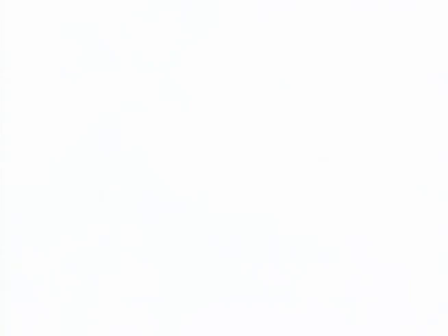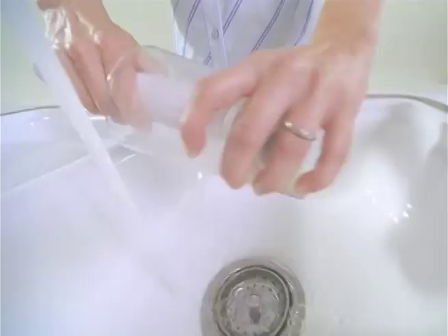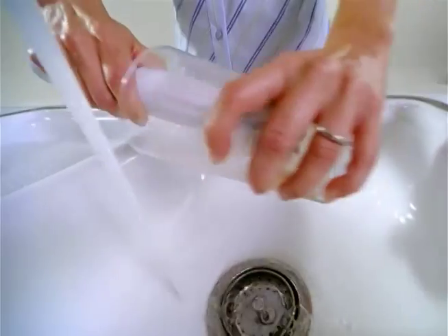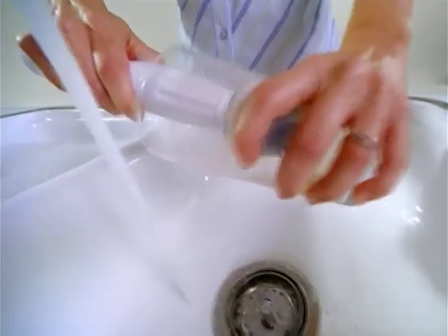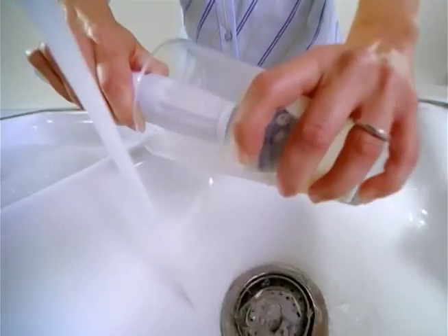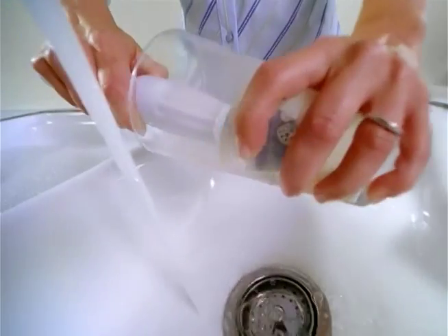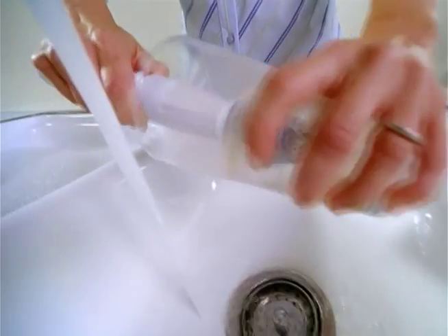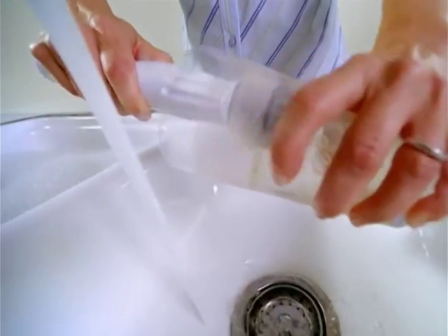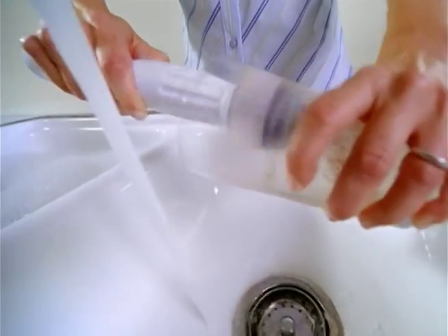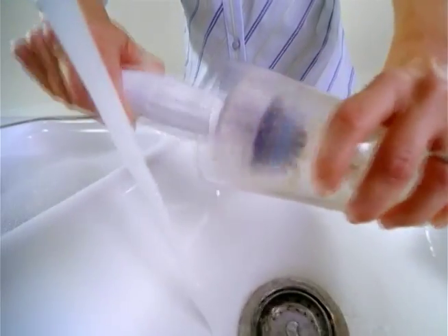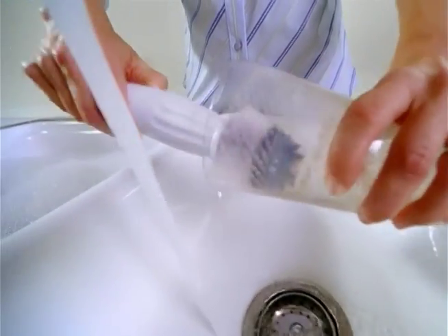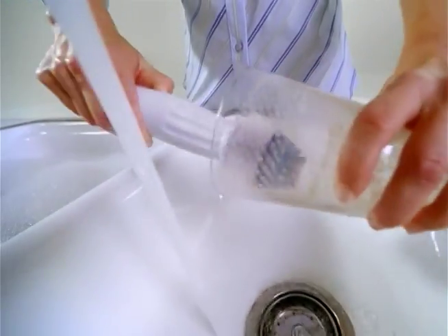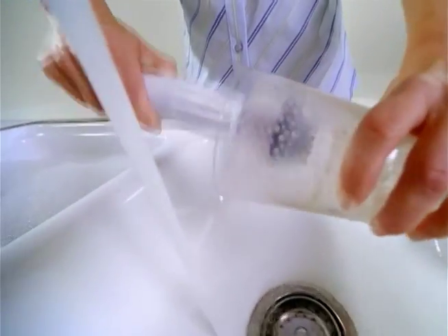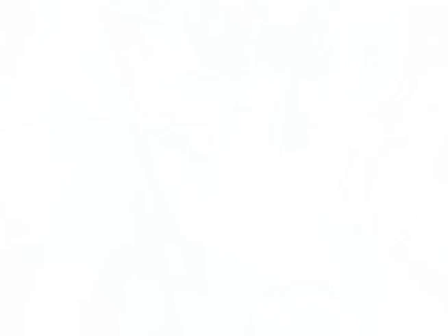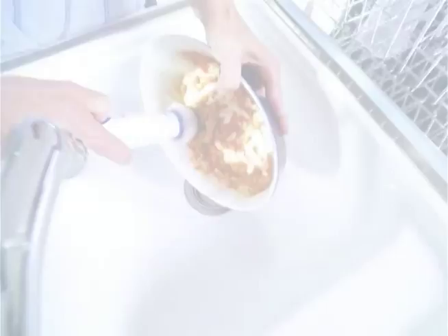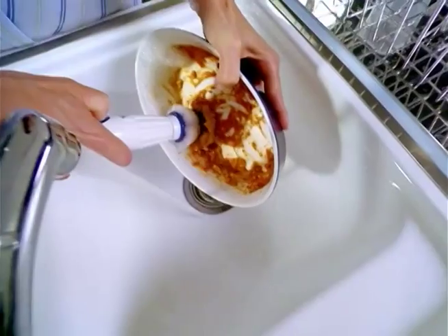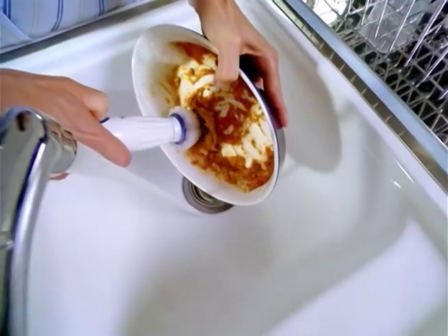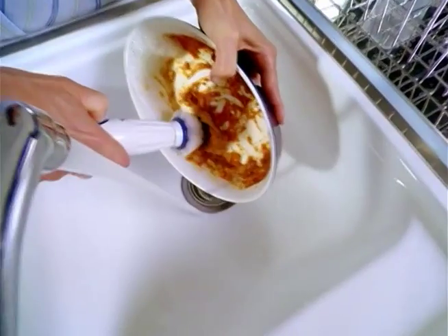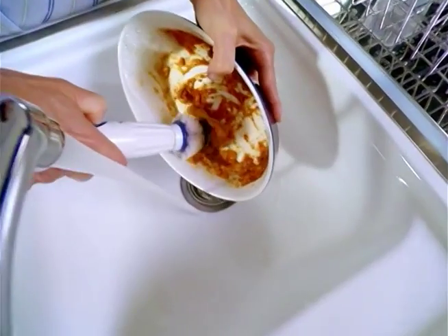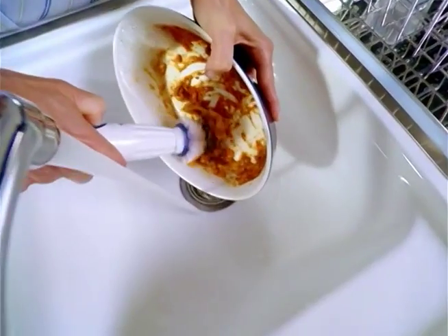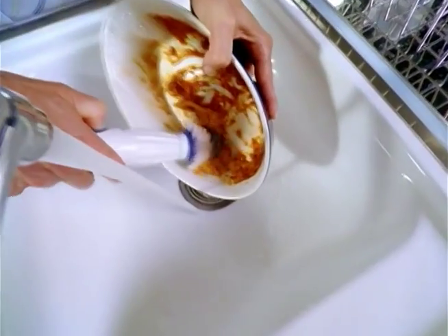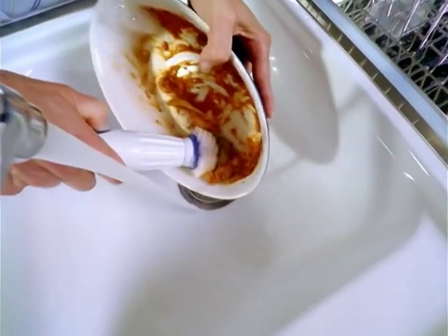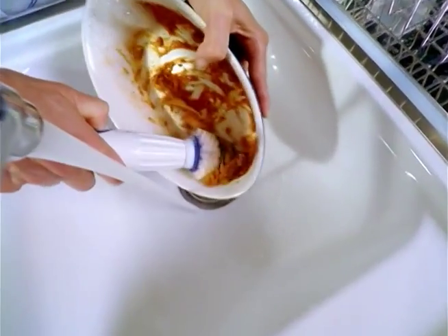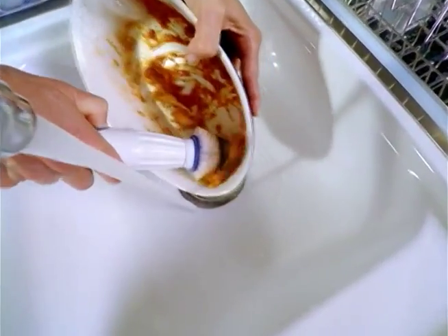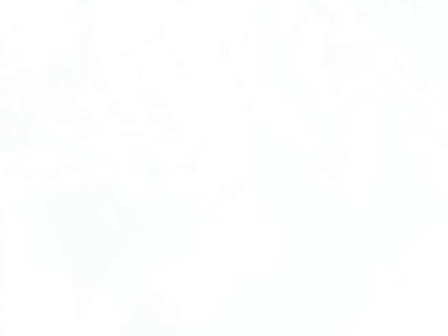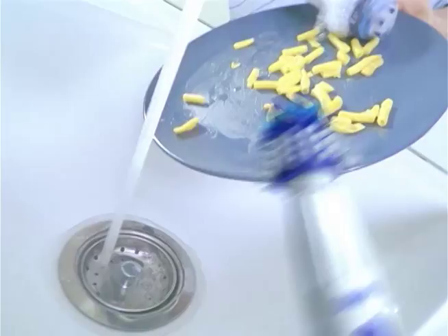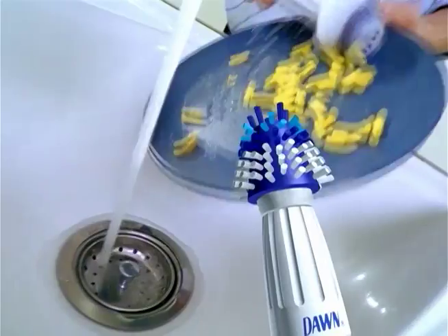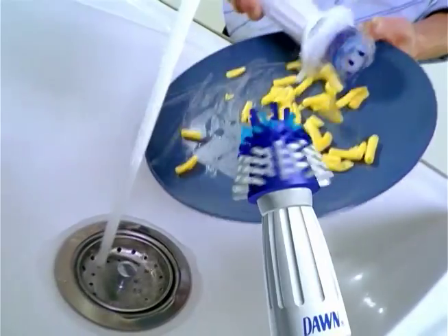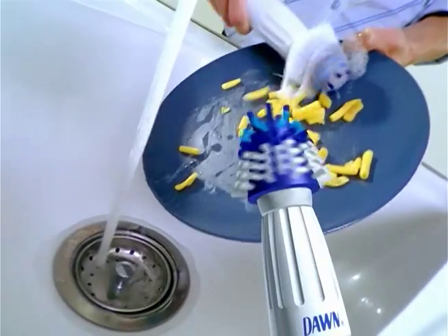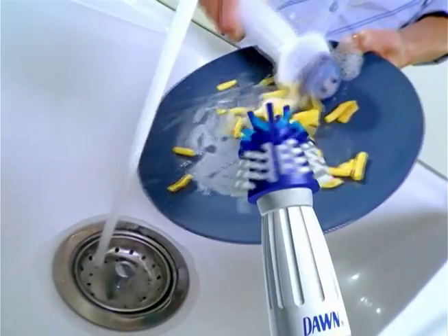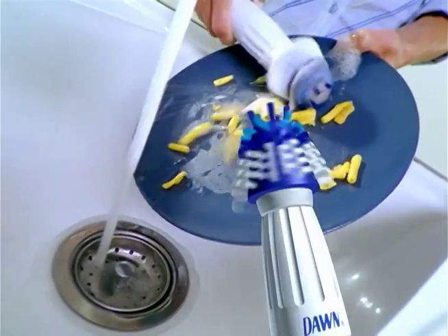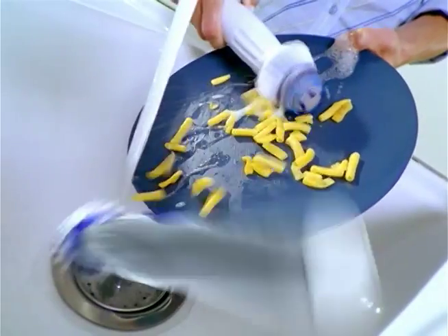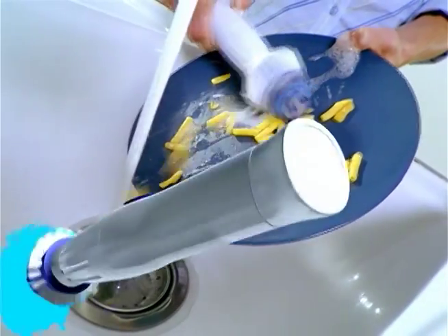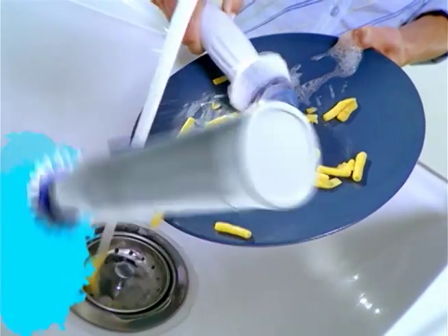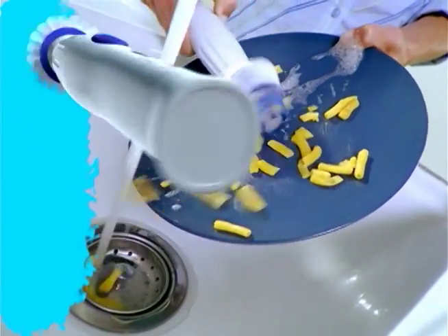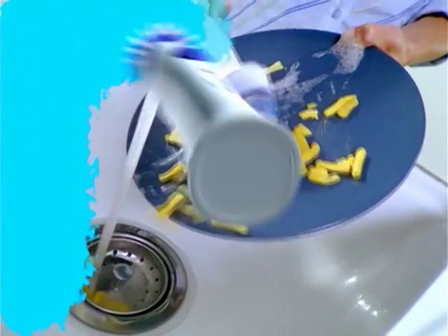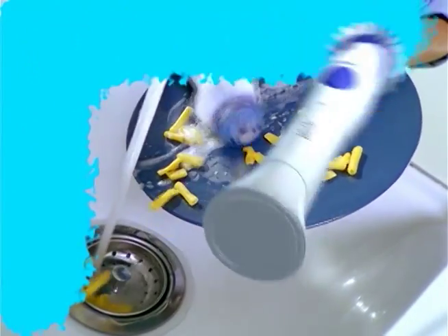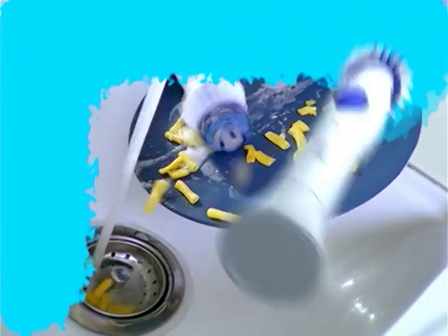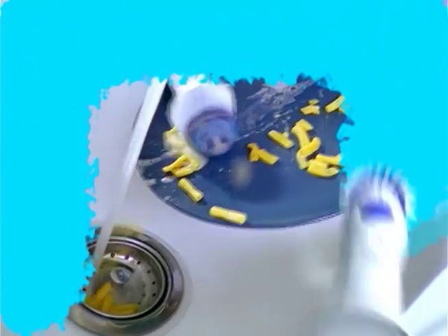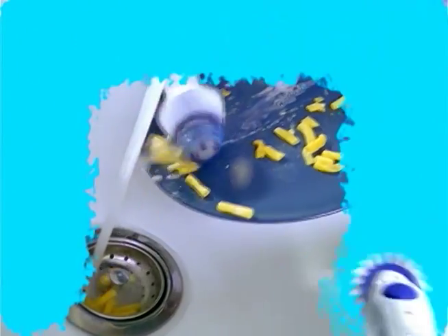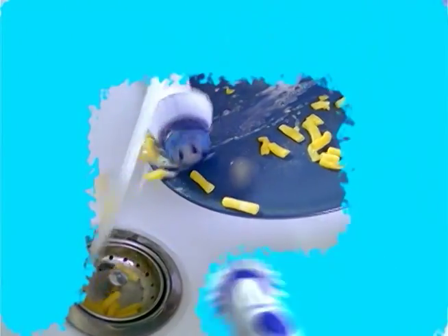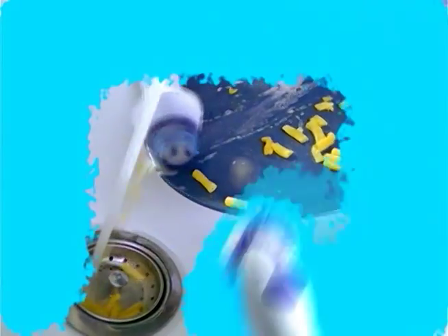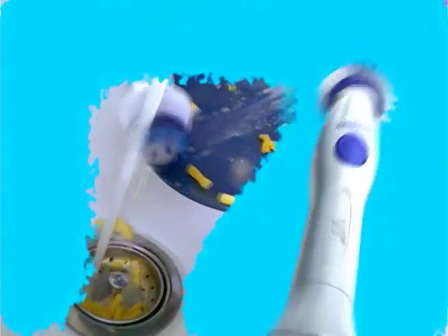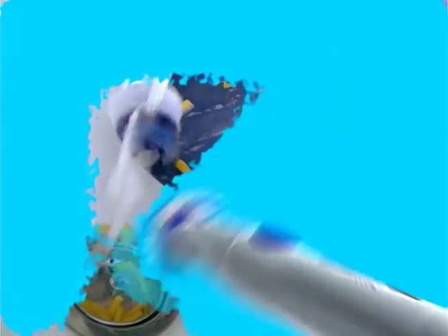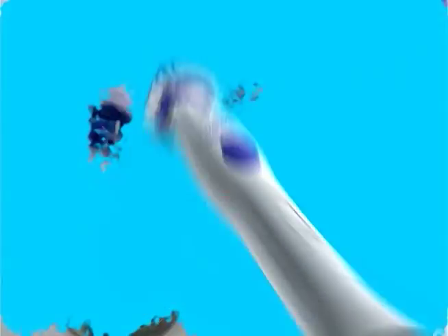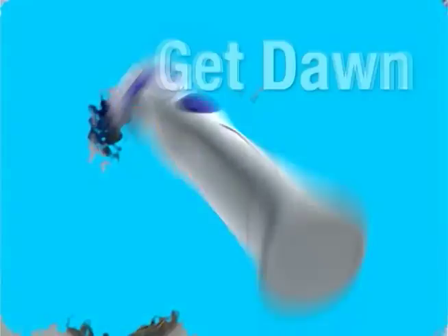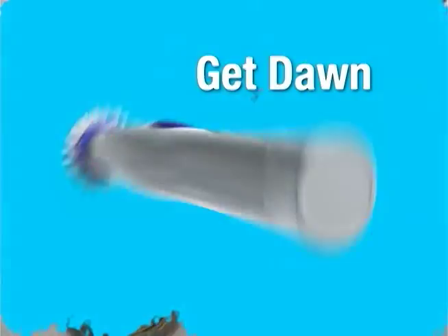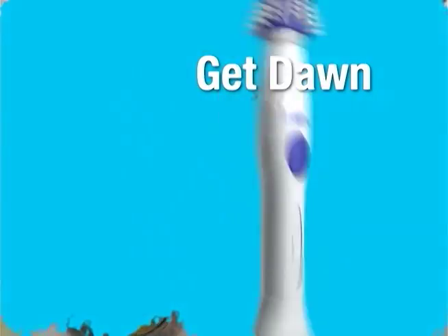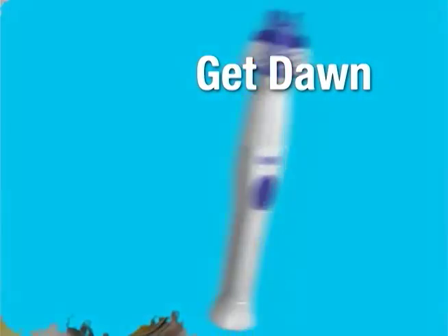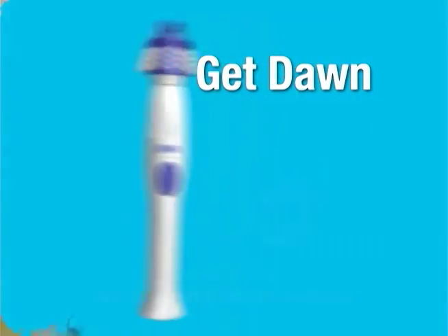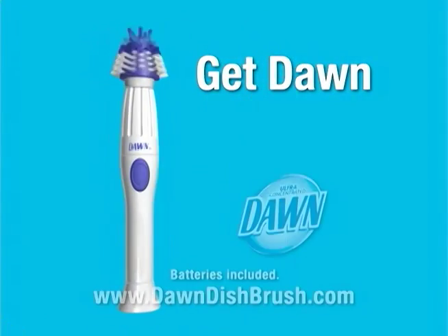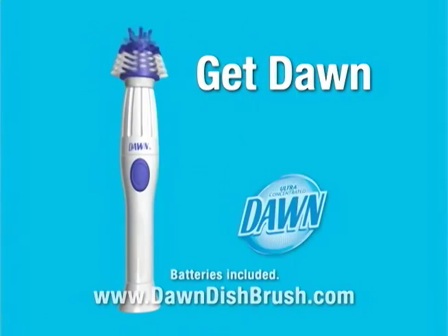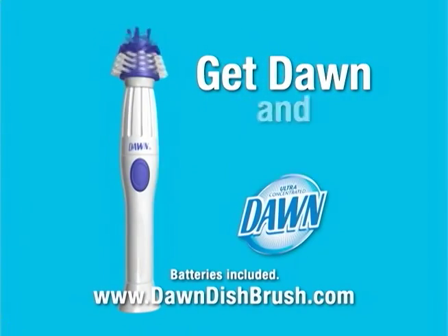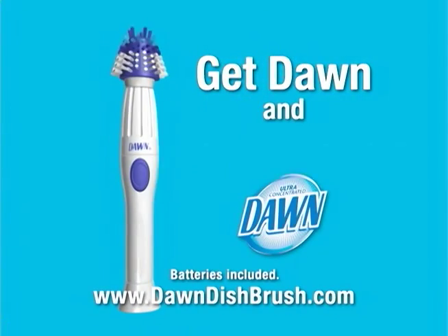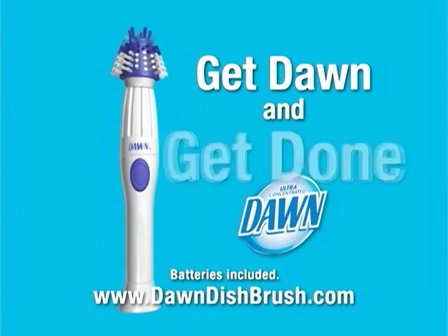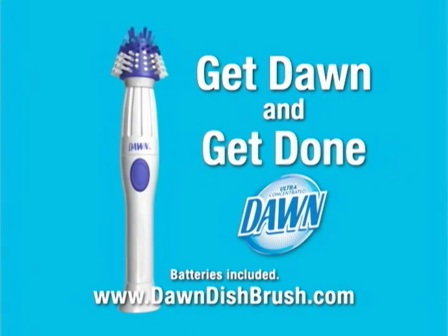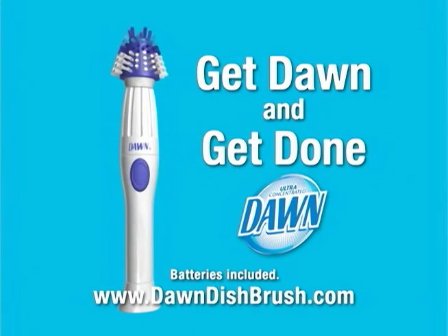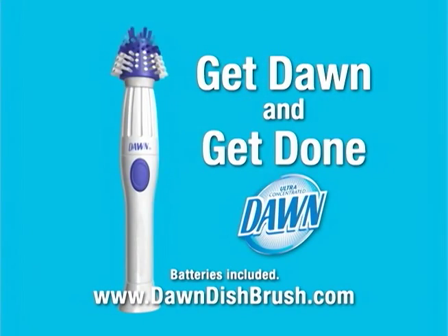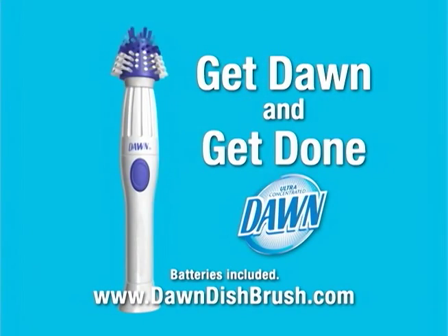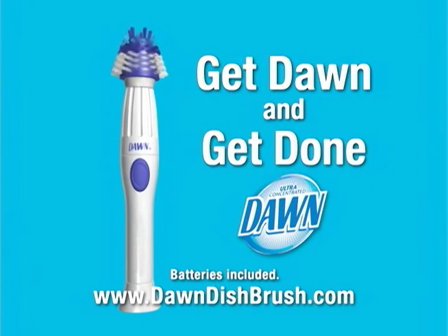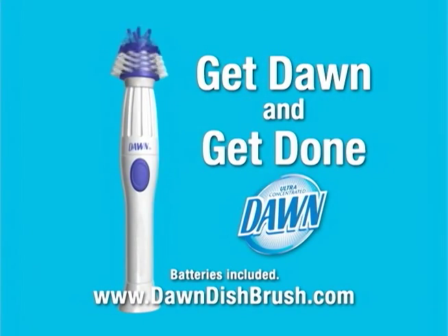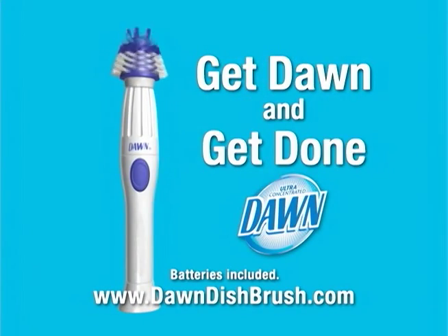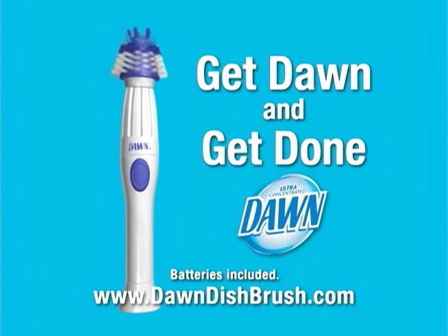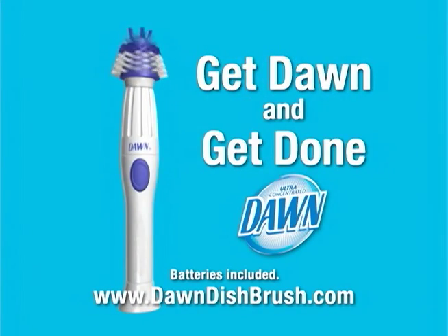The amazing, powerful, new Dawn Powered Dish Brush. Get Dawn and get done.